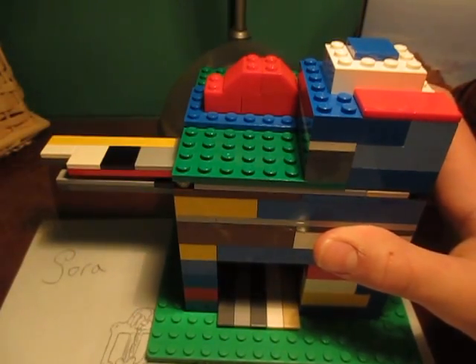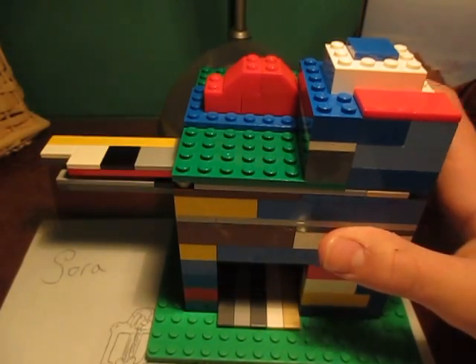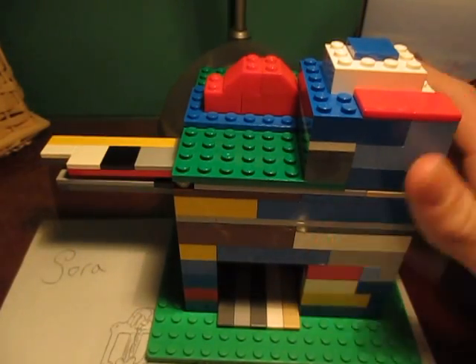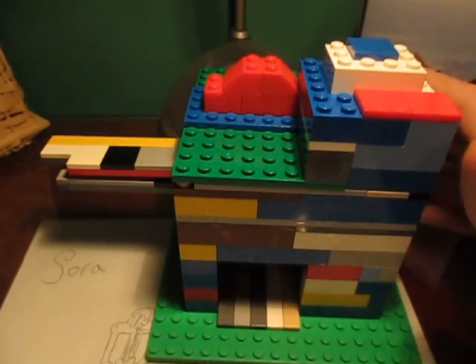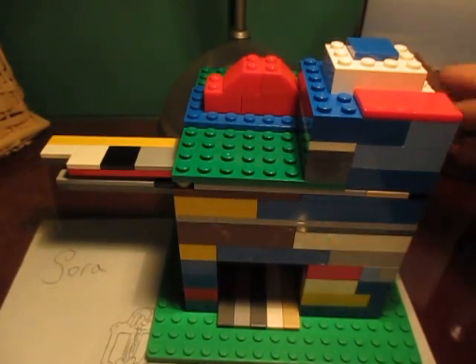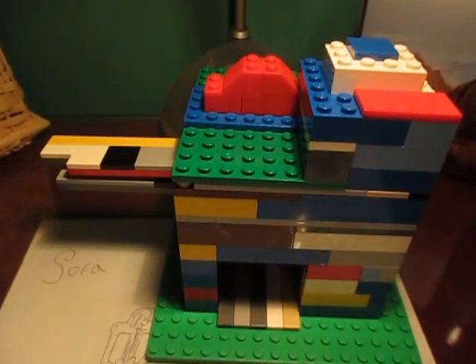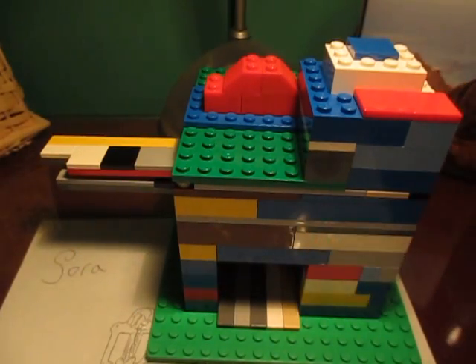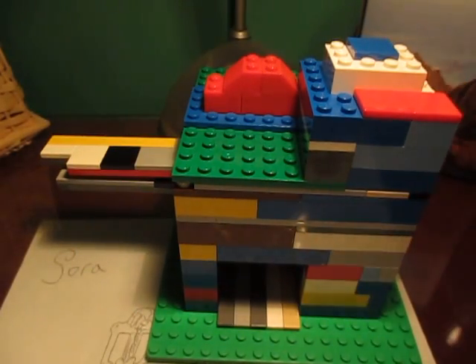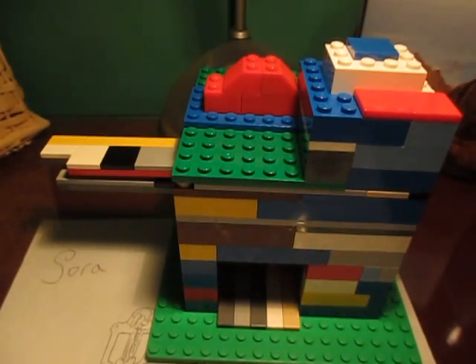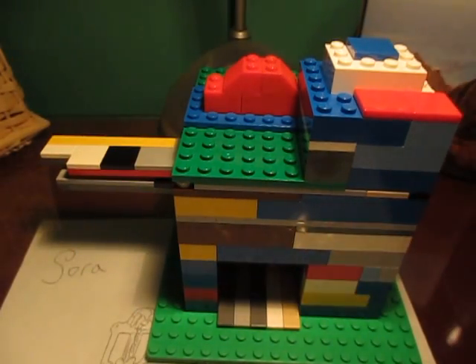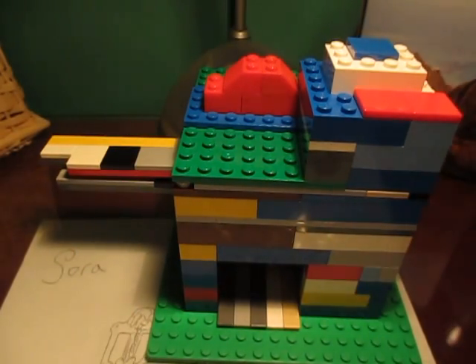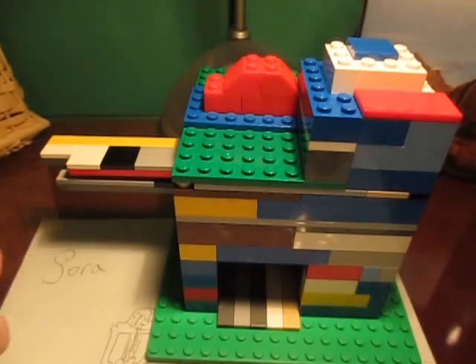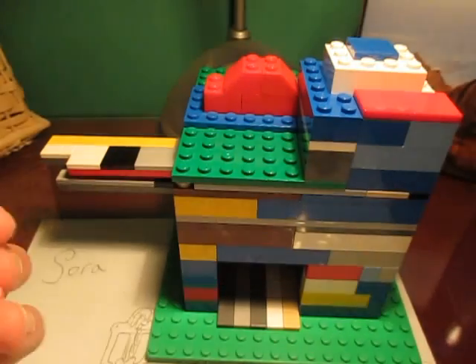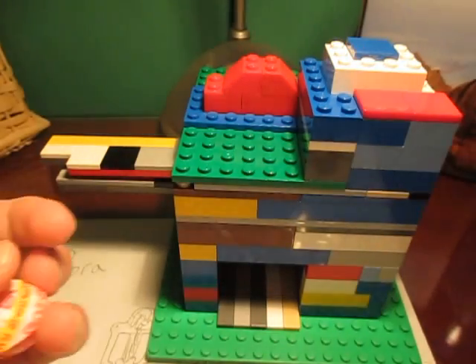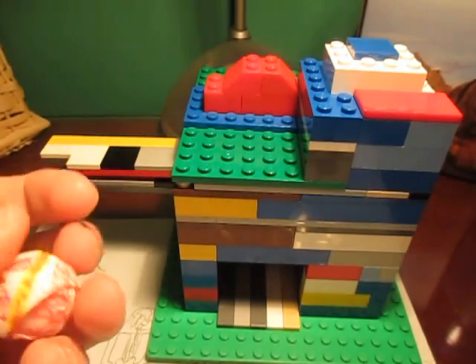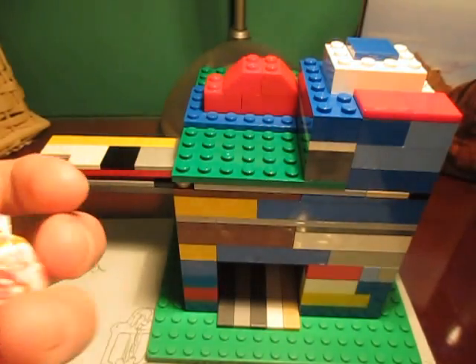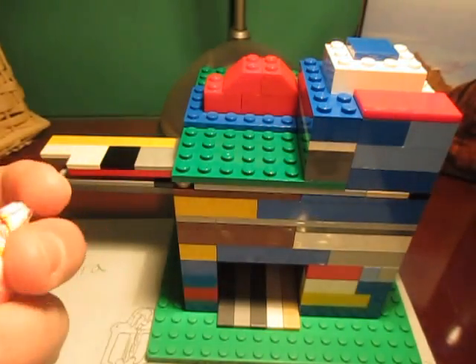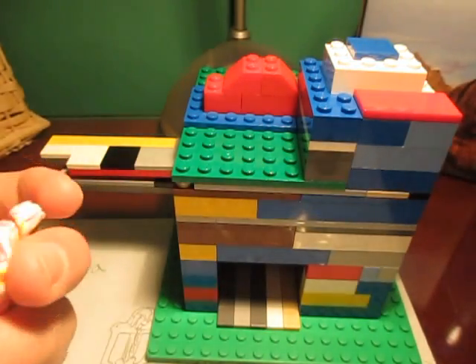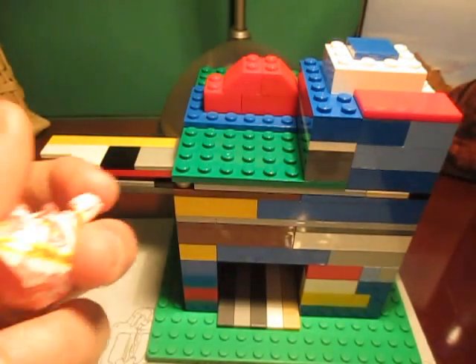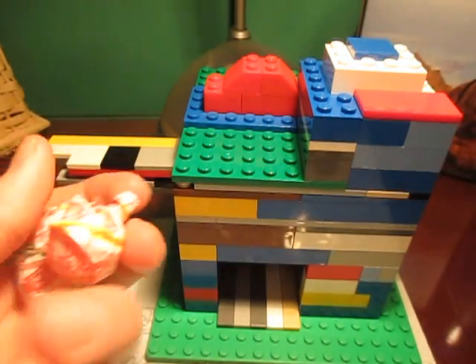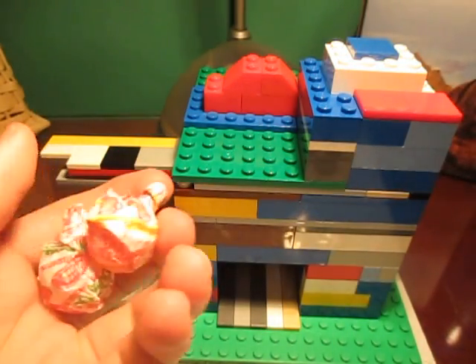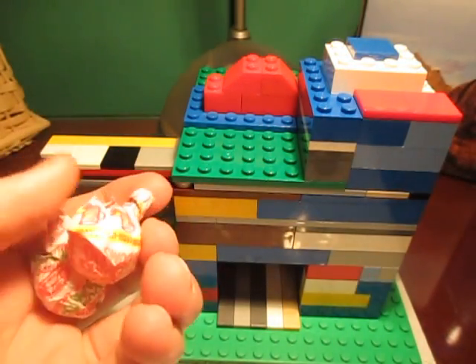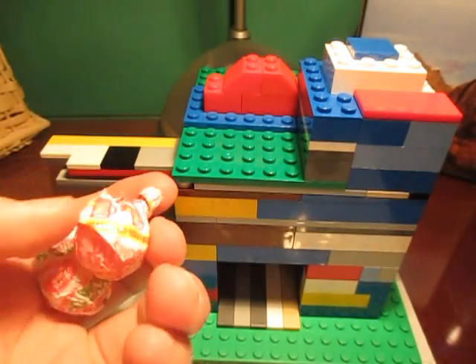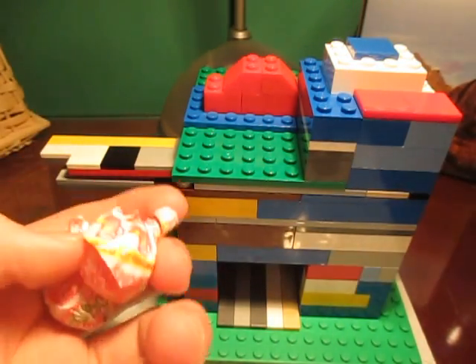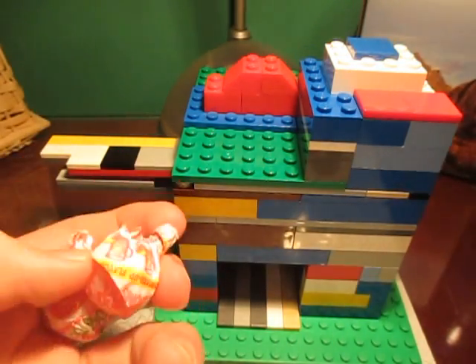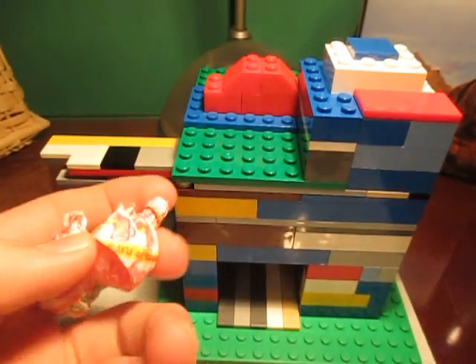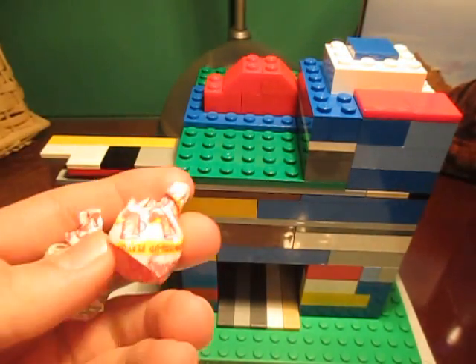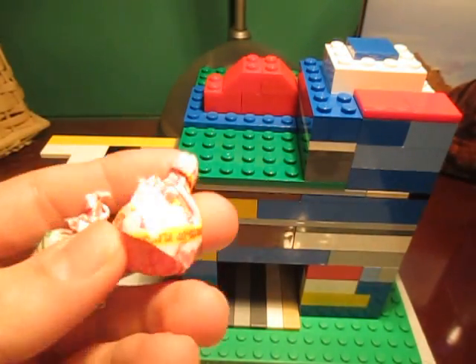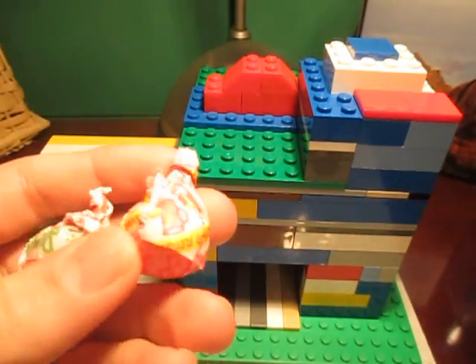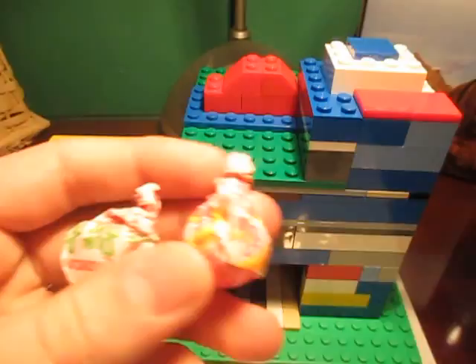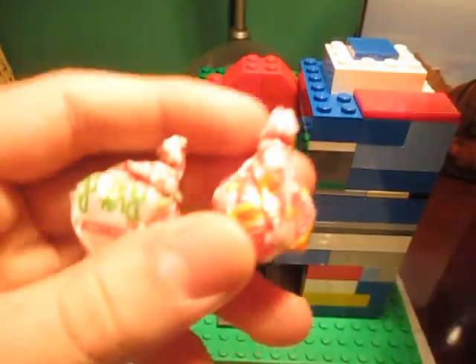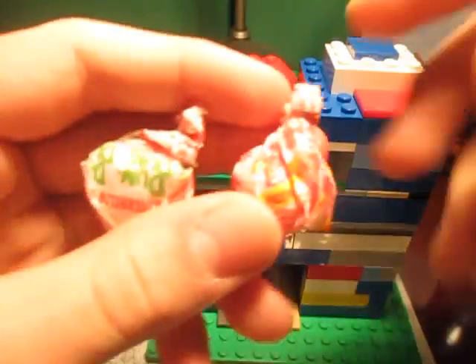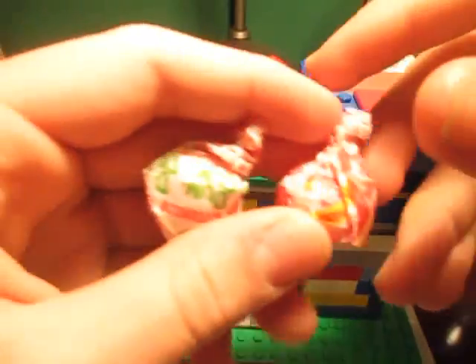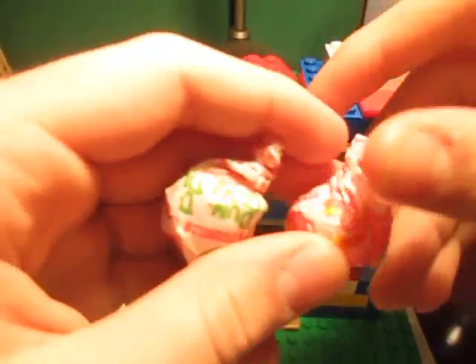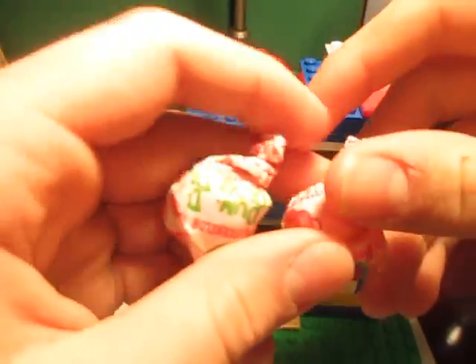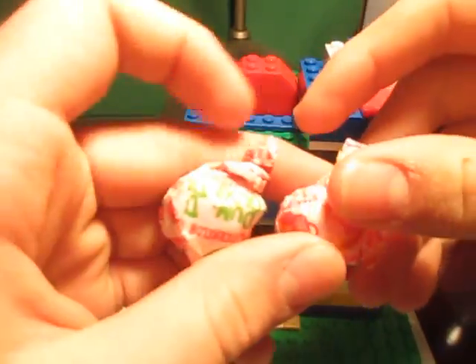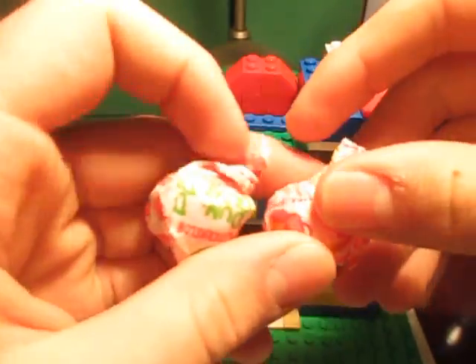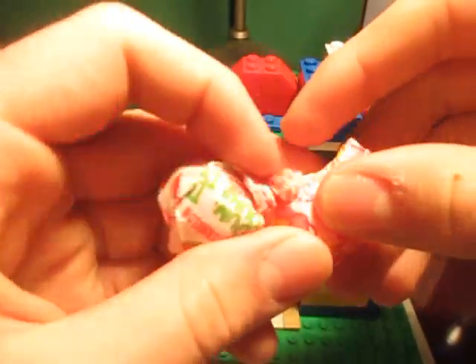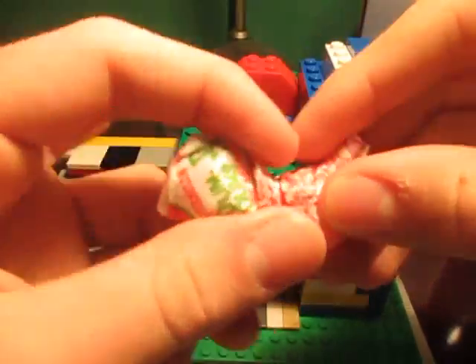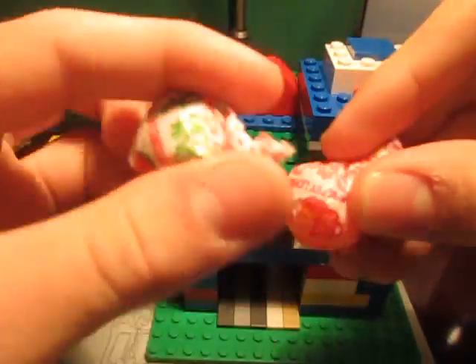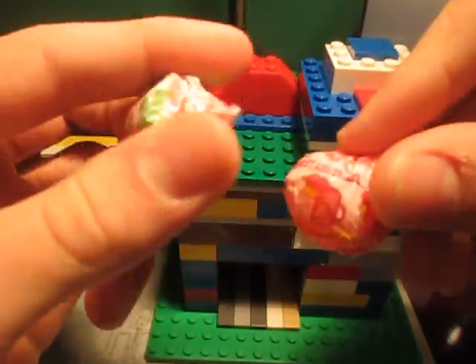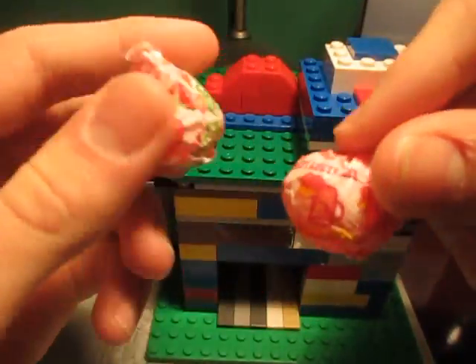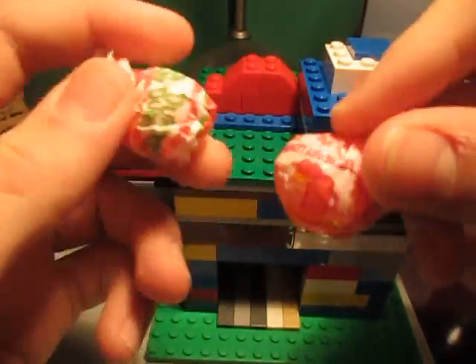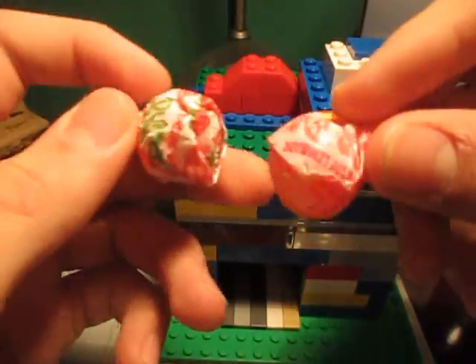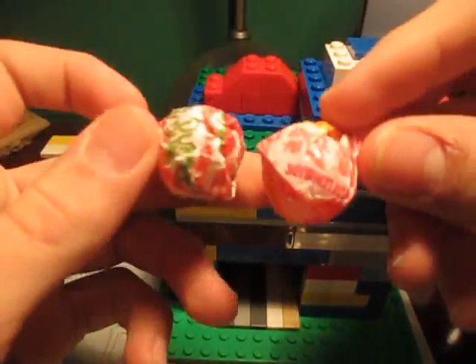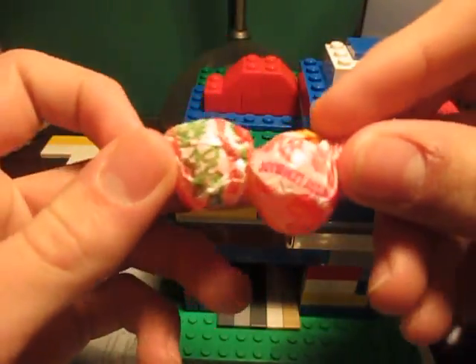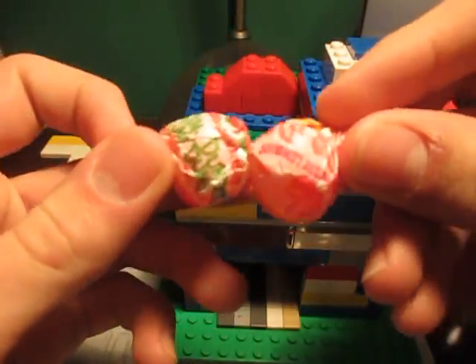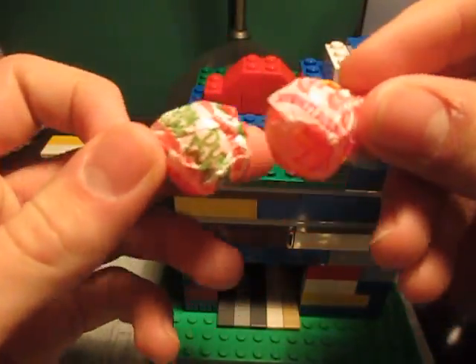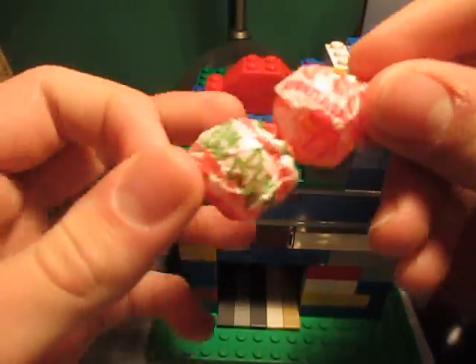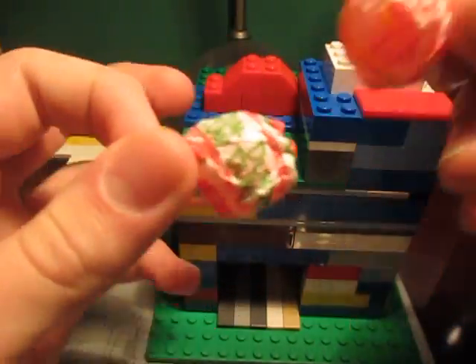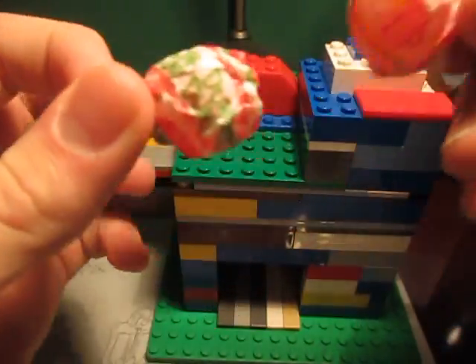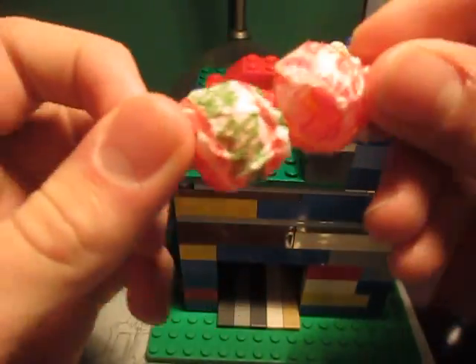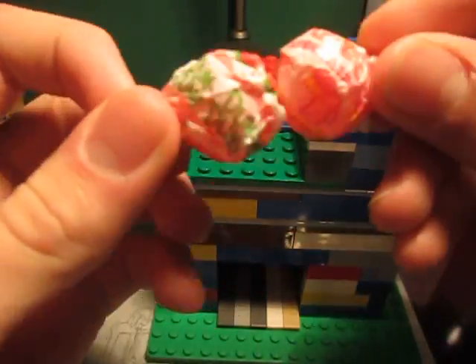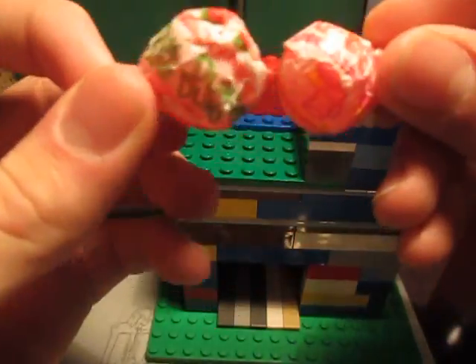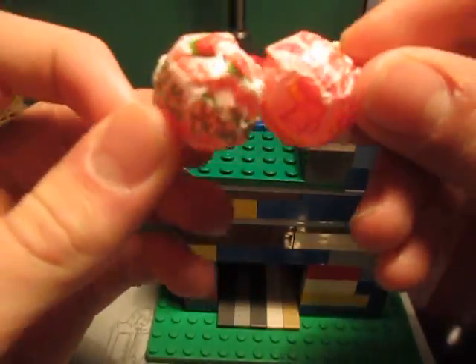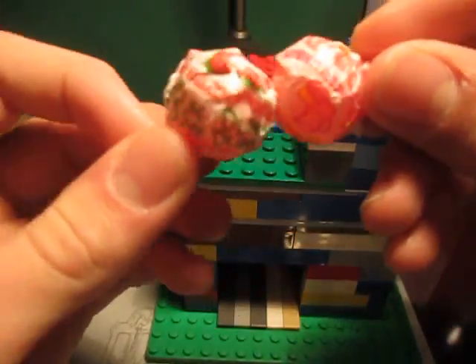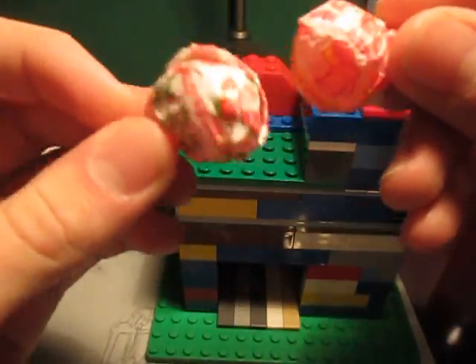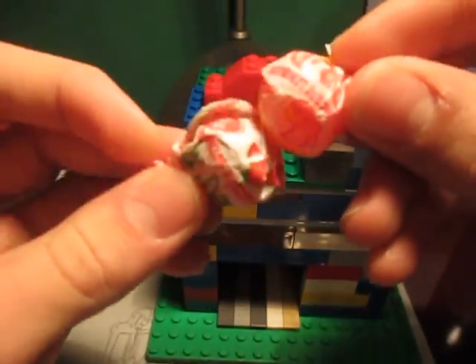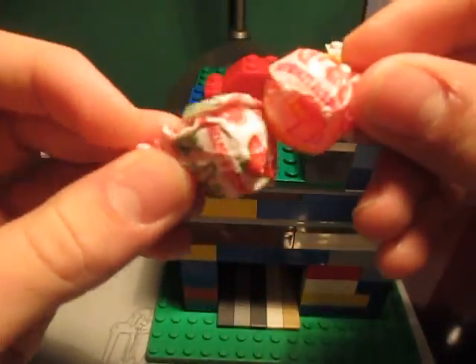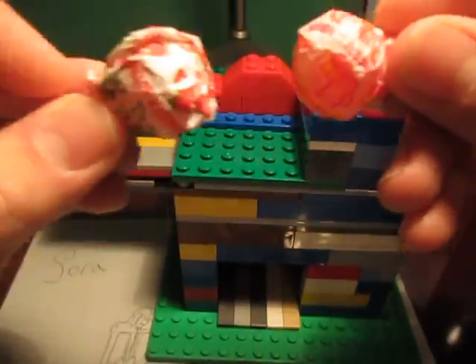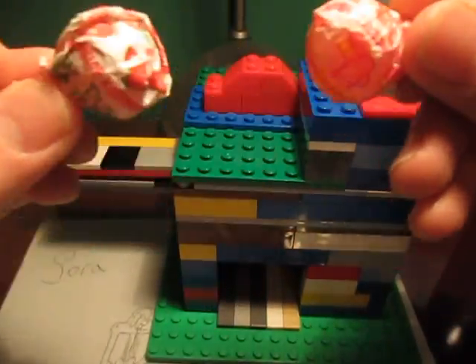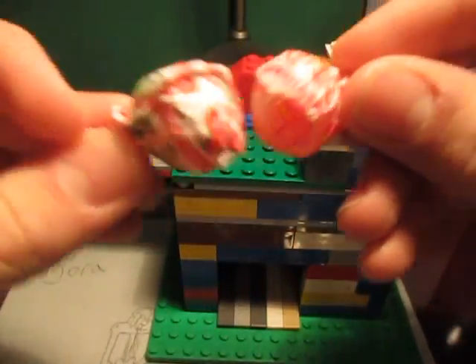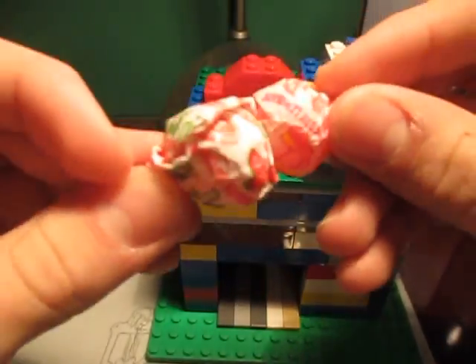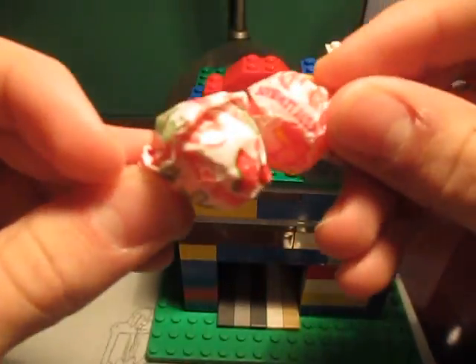Sadly, the machine only gives out two dum-dums, then it has to be reloaded. But that's because it's a much bigger machine with much bigger candy. I will fix that error soon.